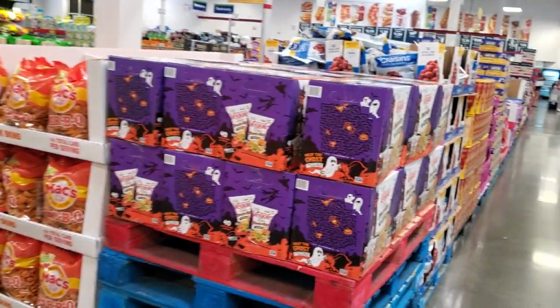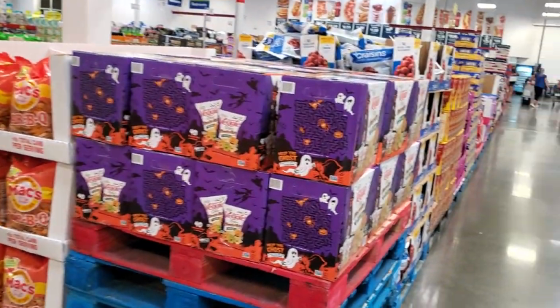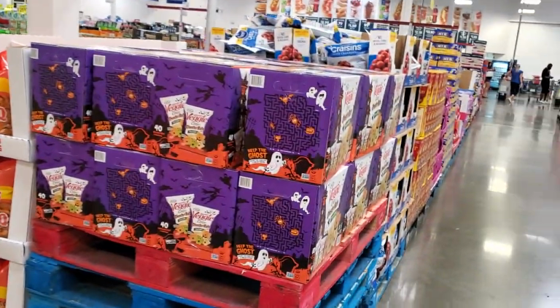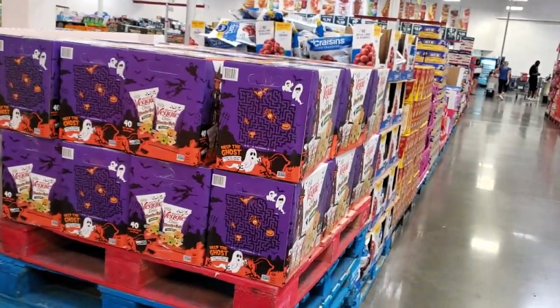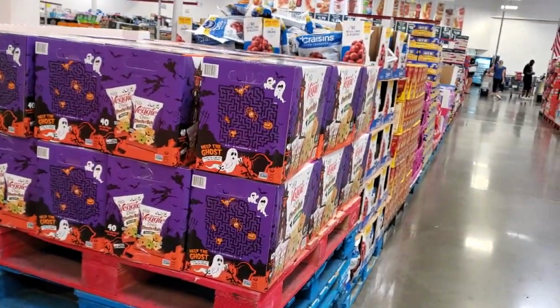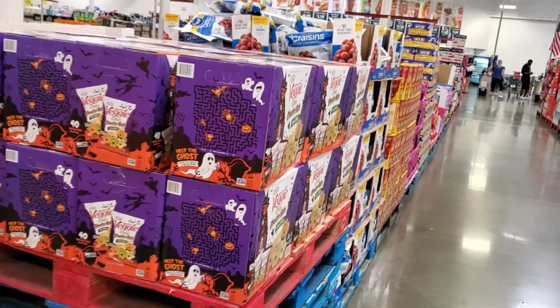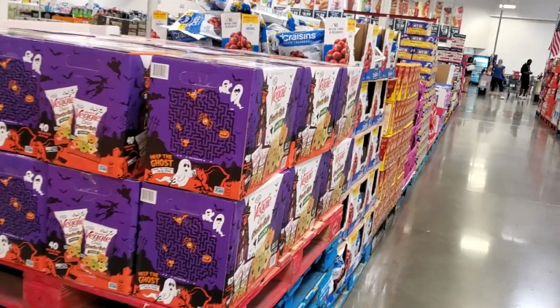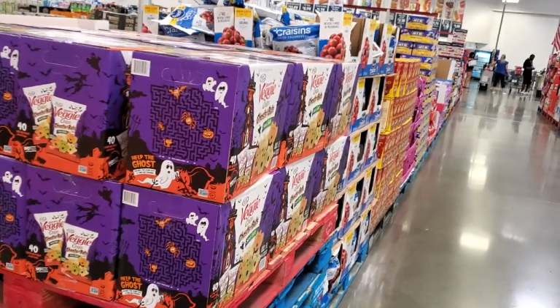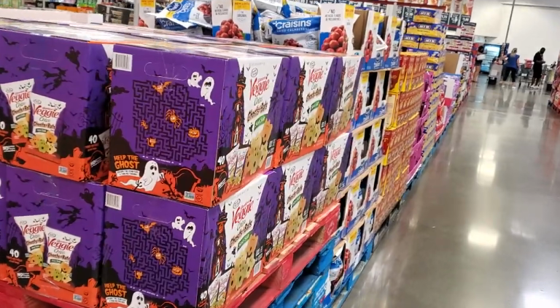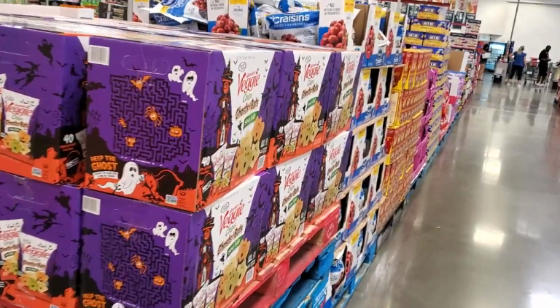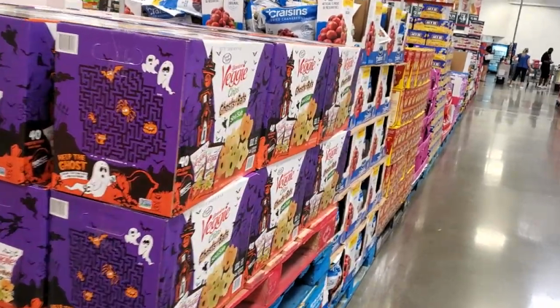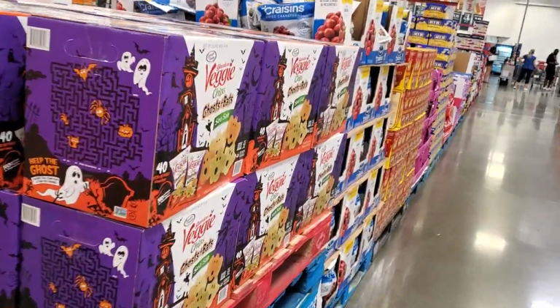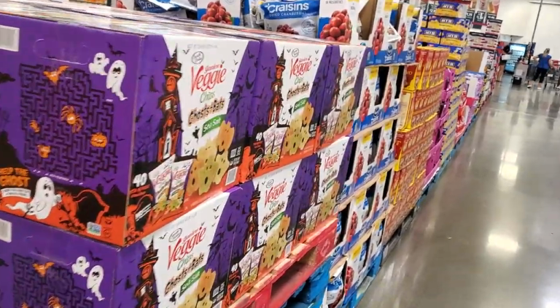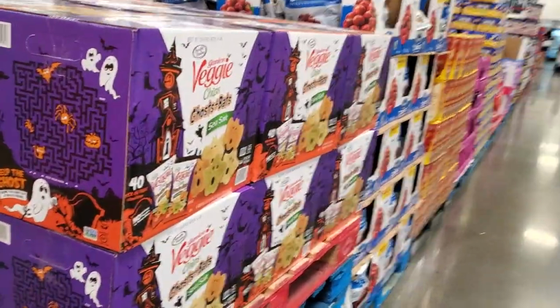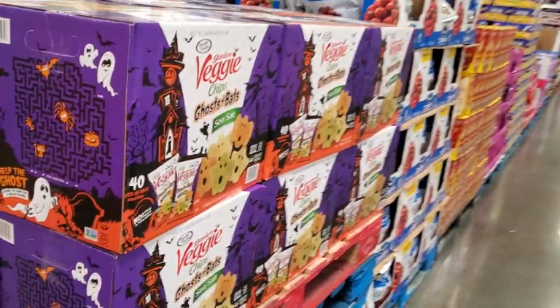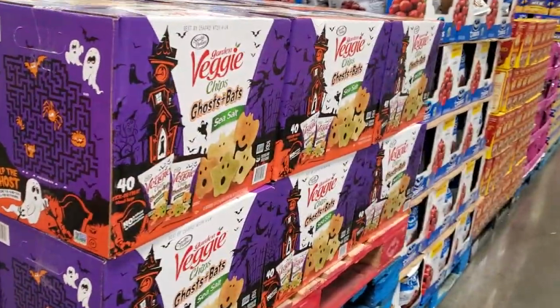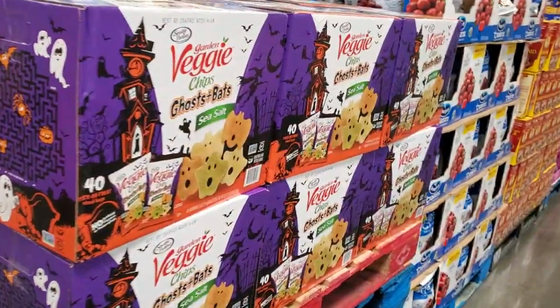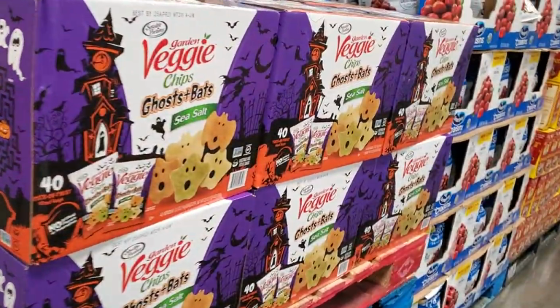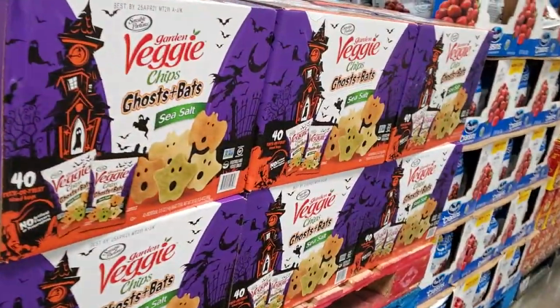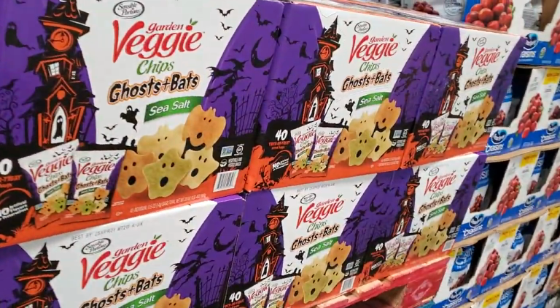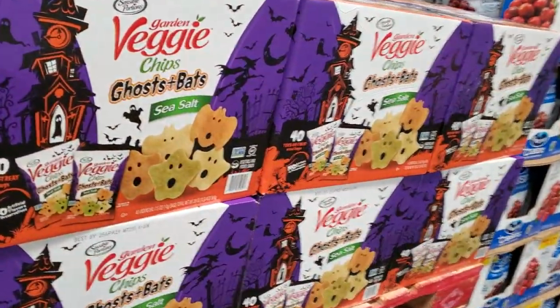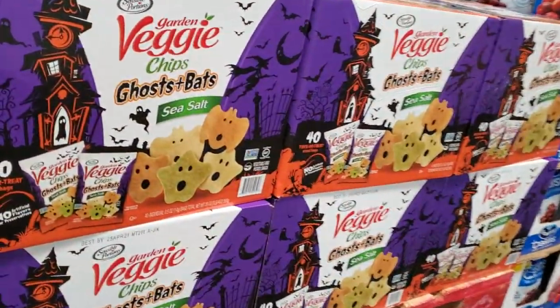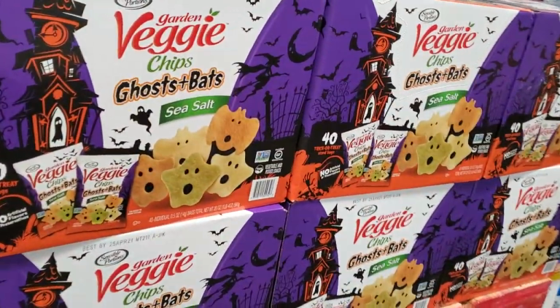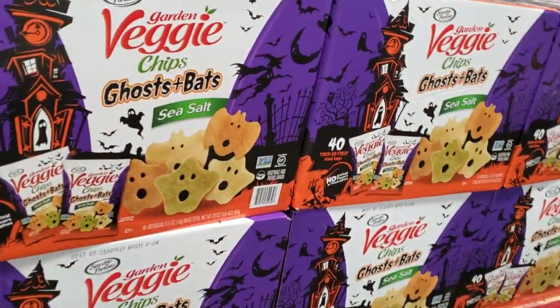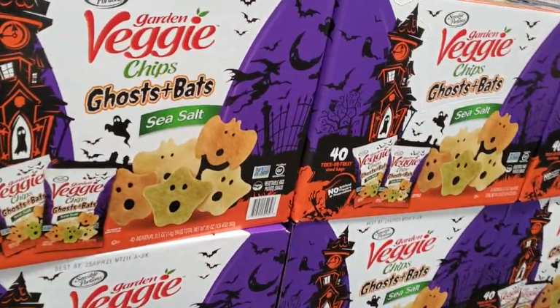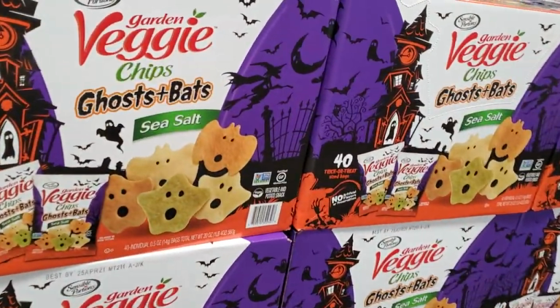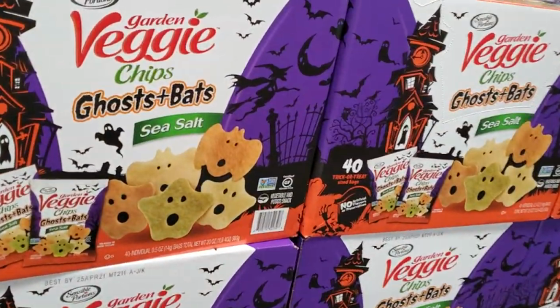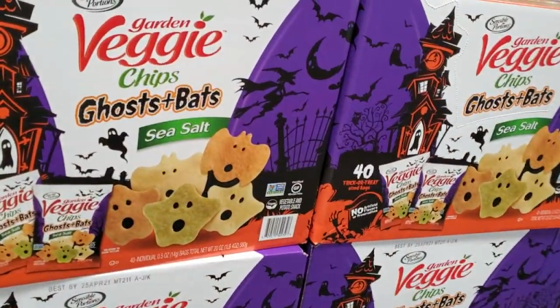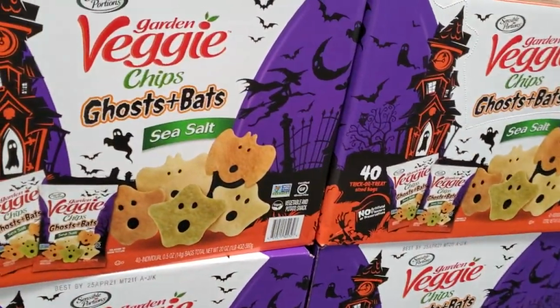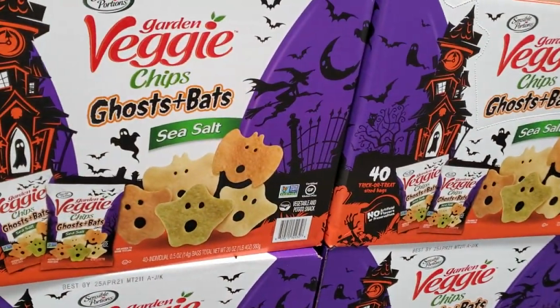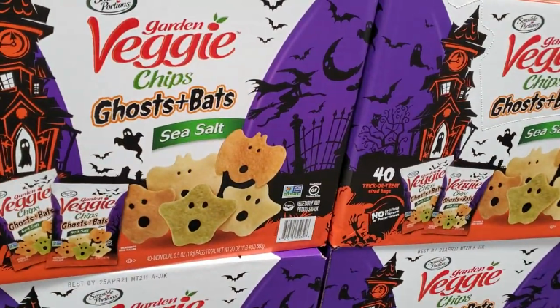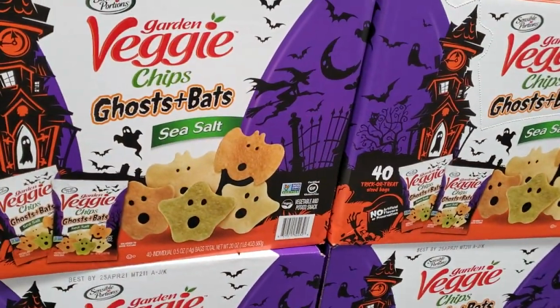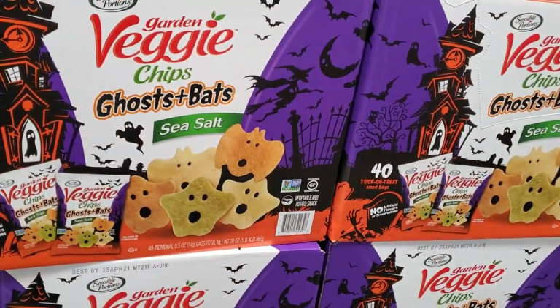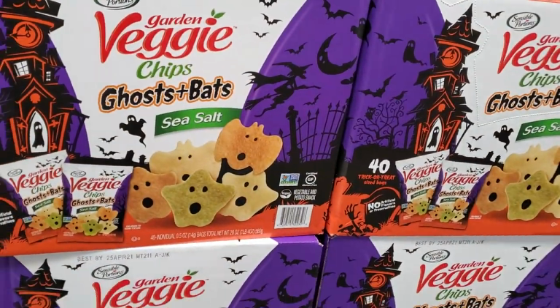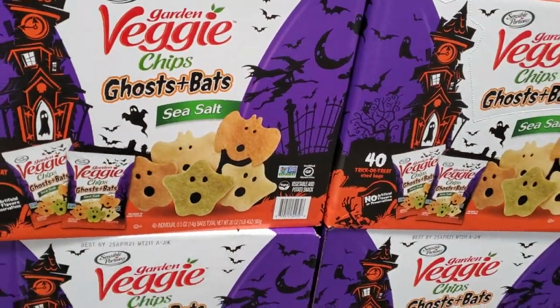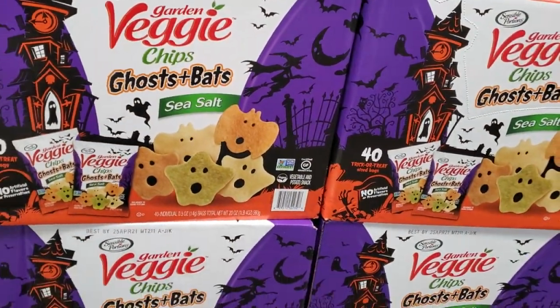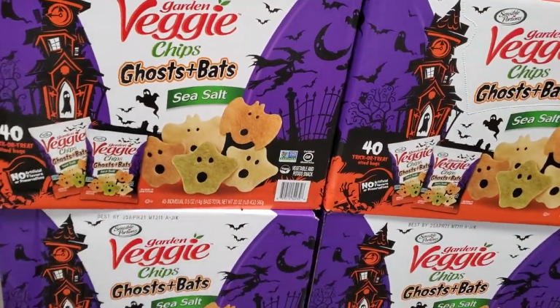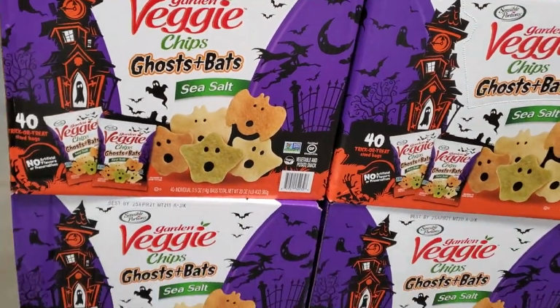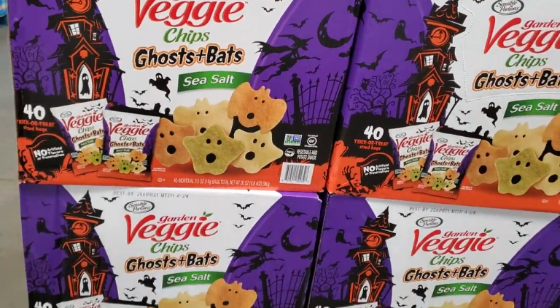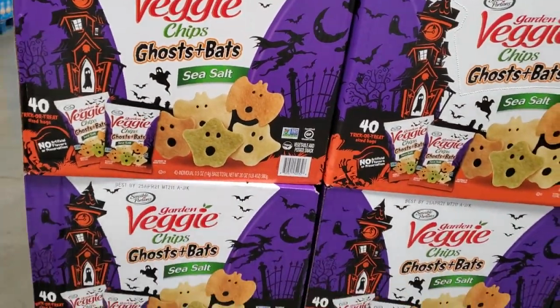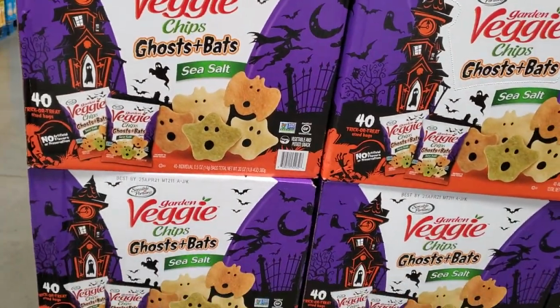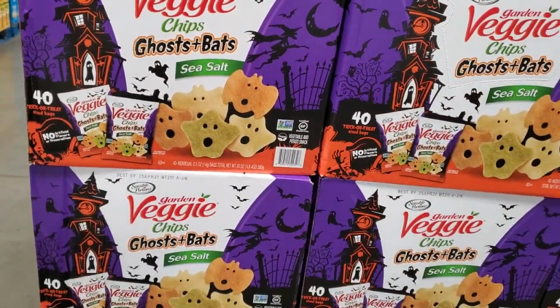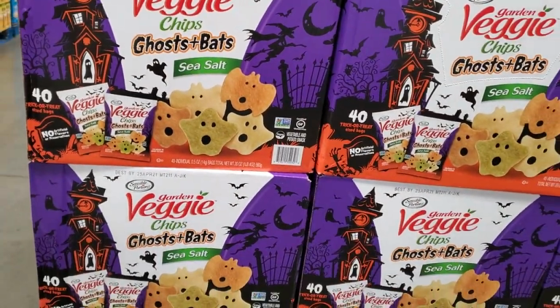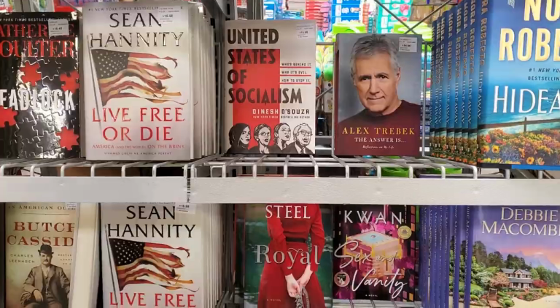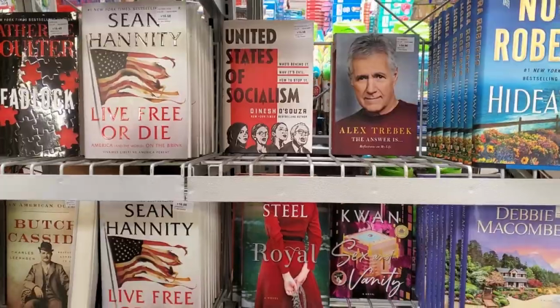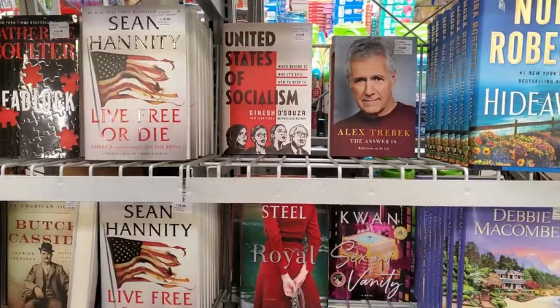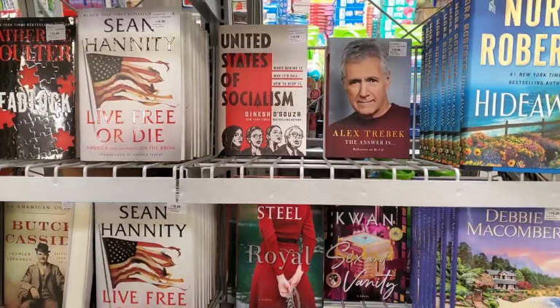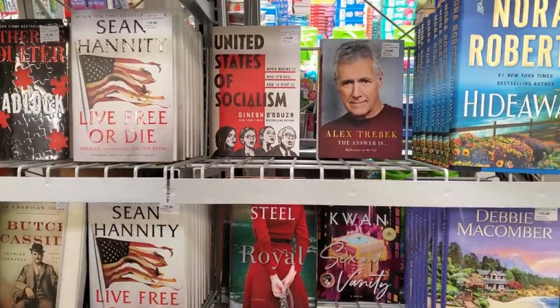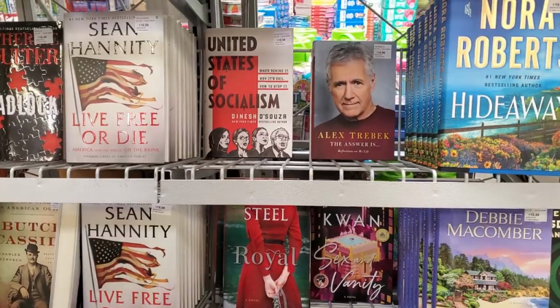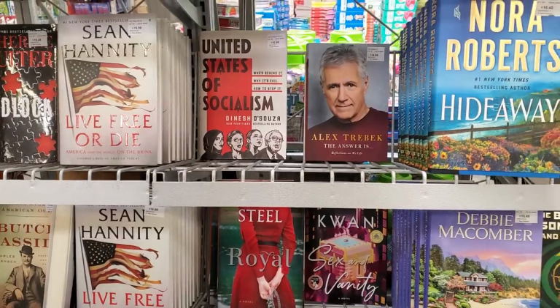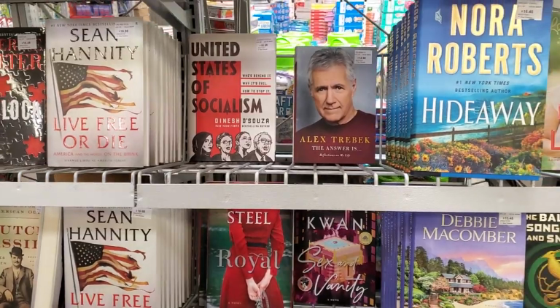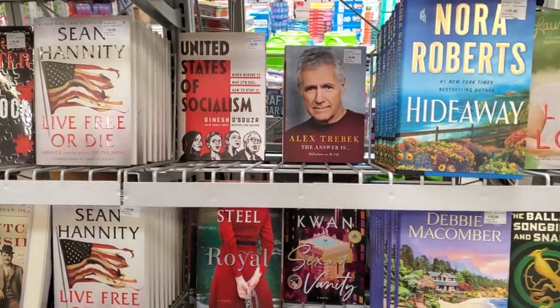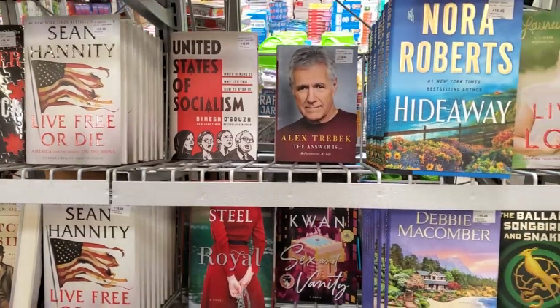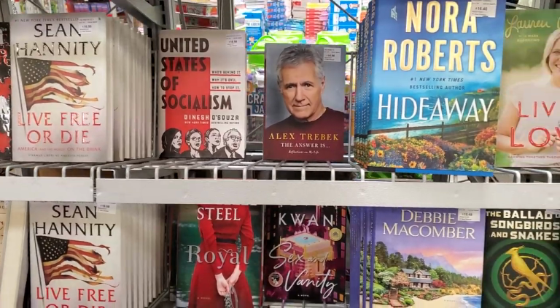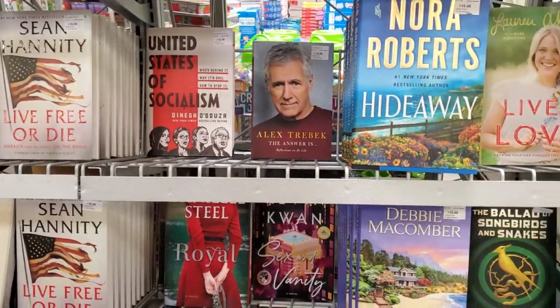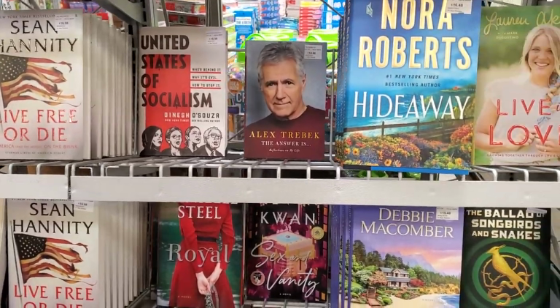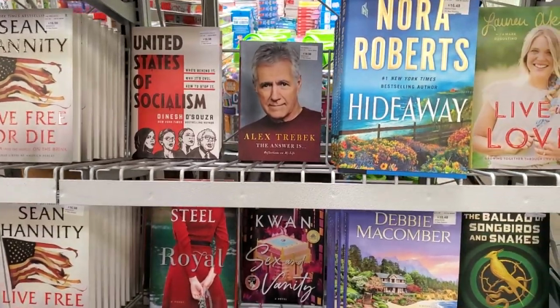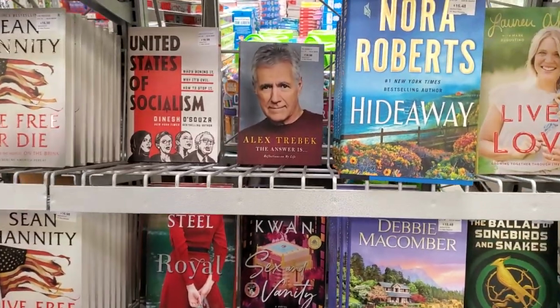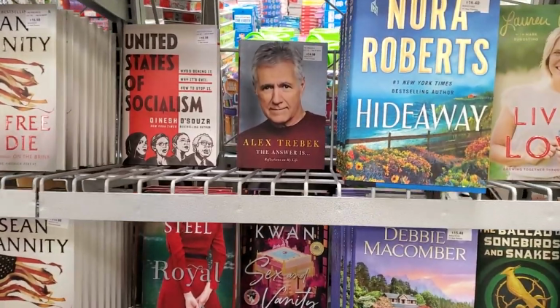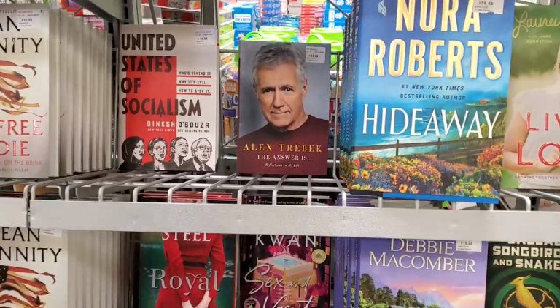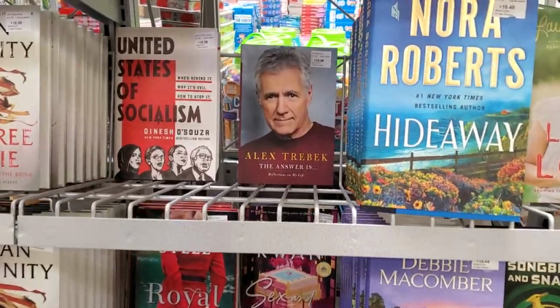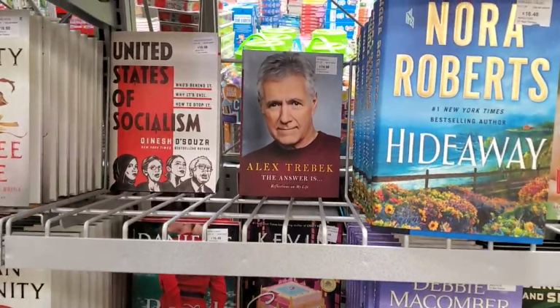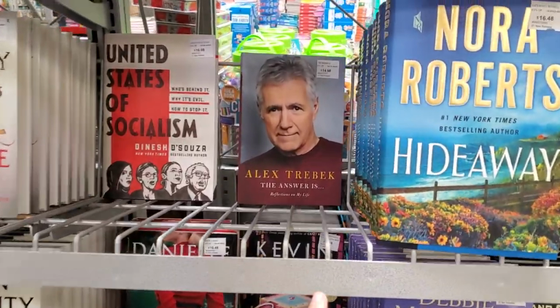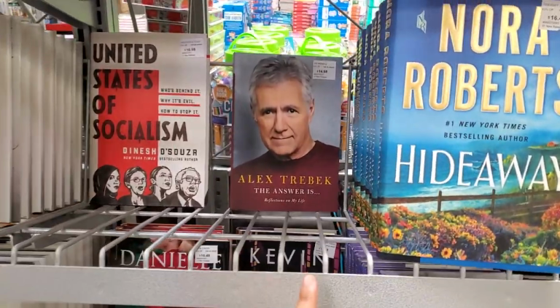$12.68 — you get the ghost, pumpkin, and bat. Okay, books — Alex Trebek.